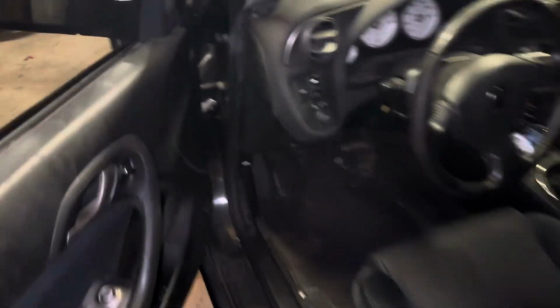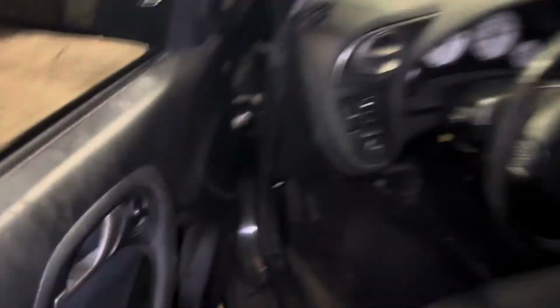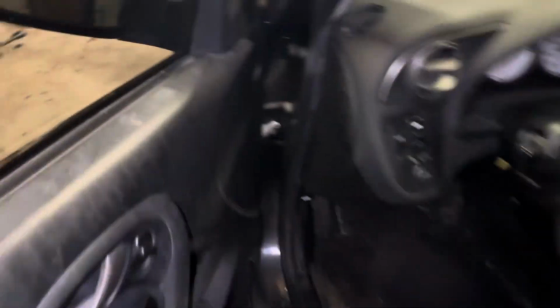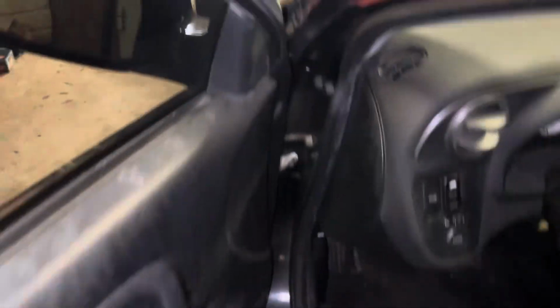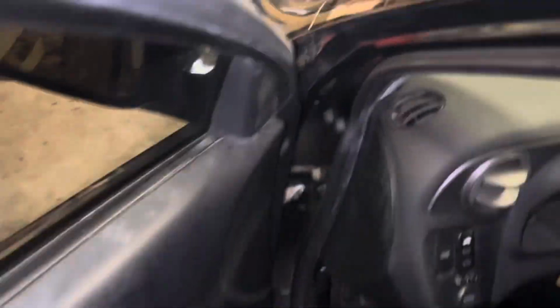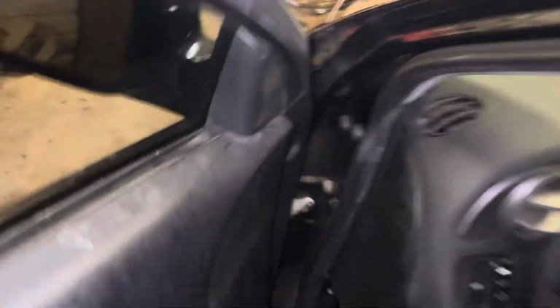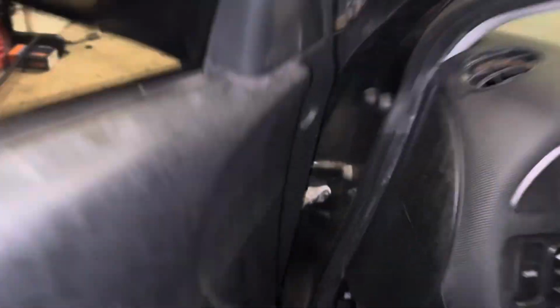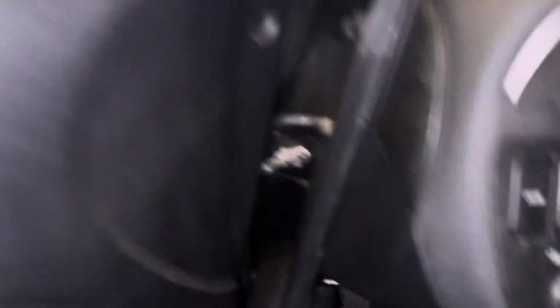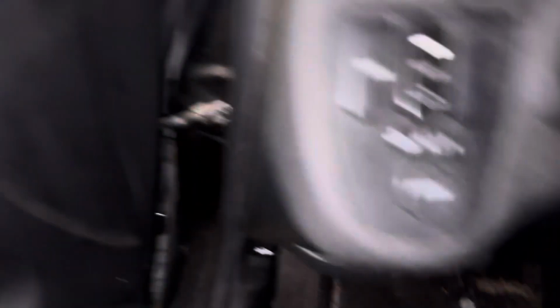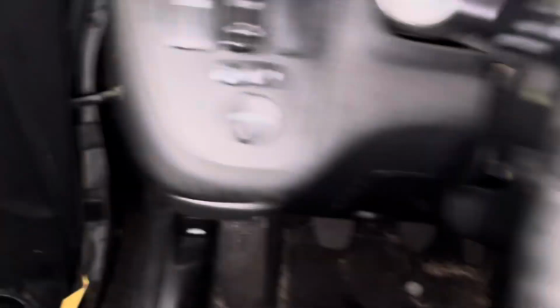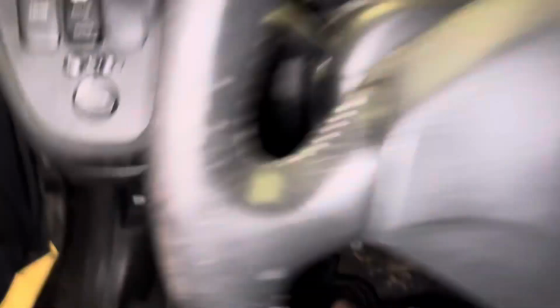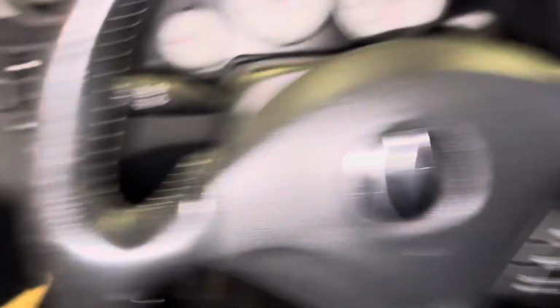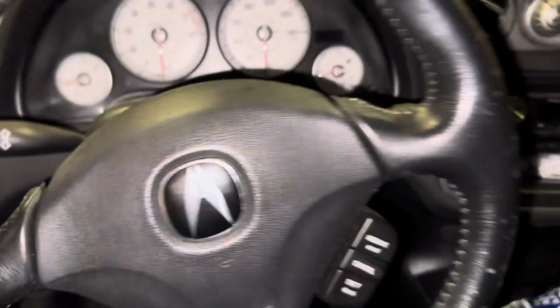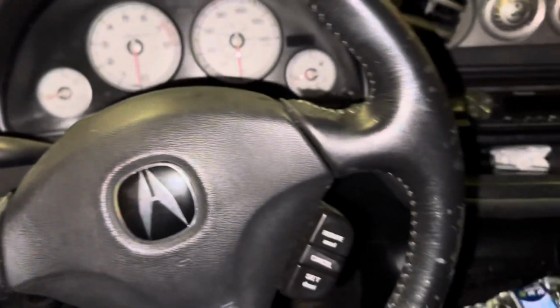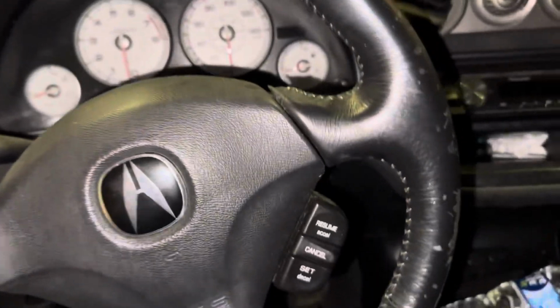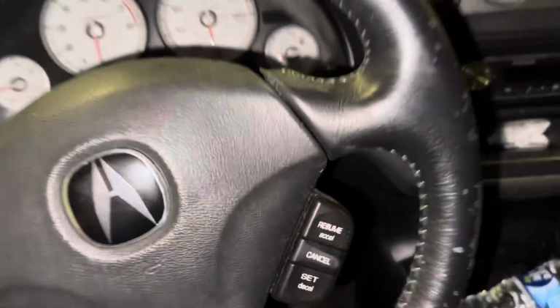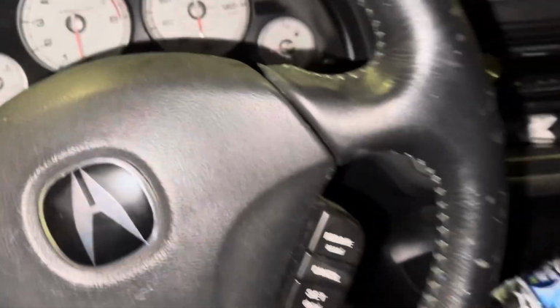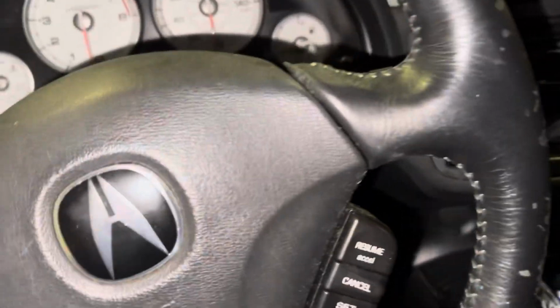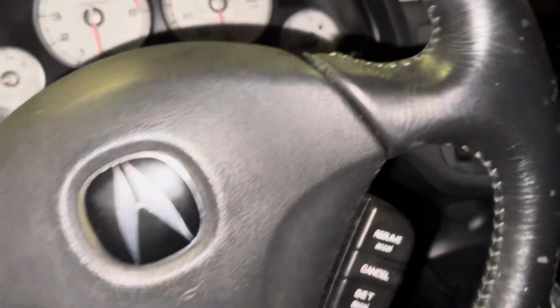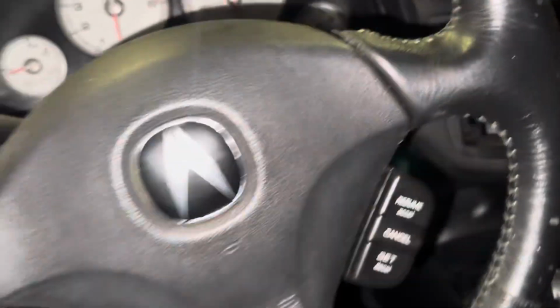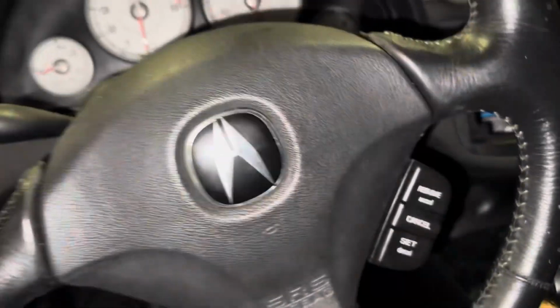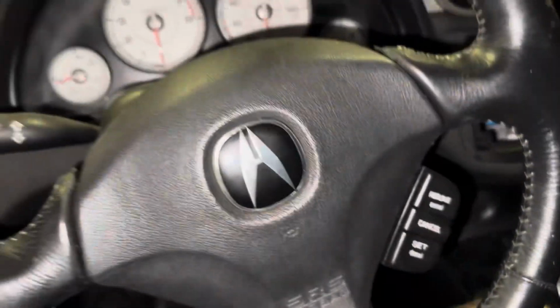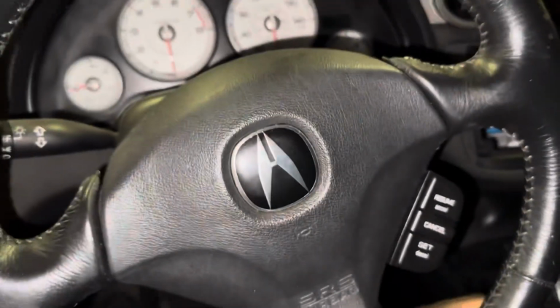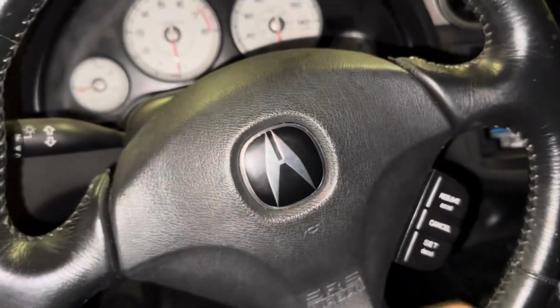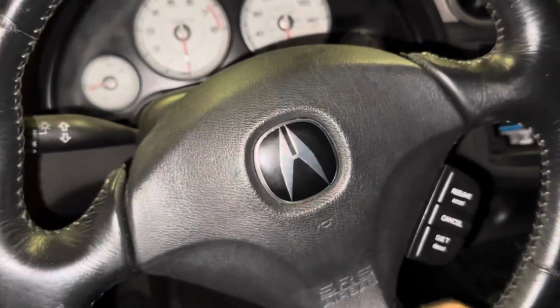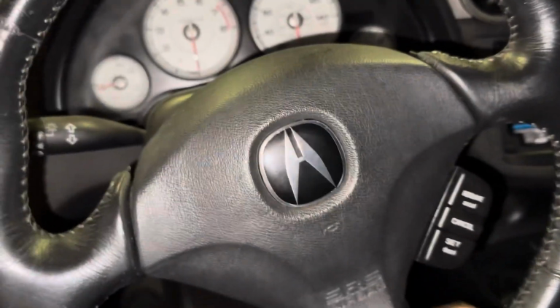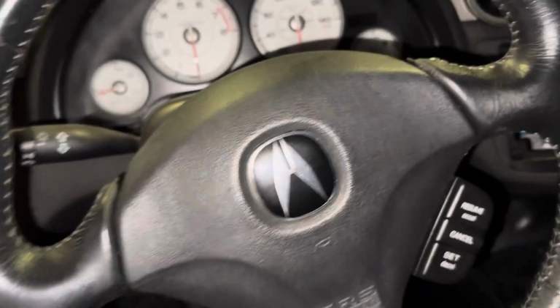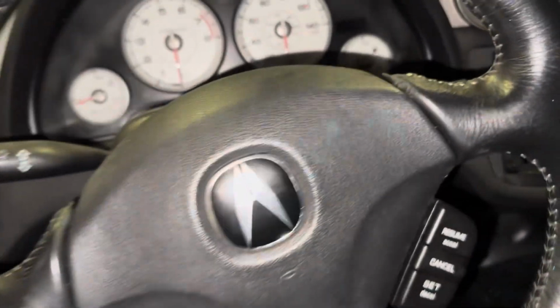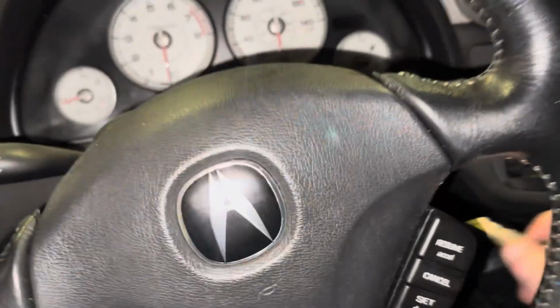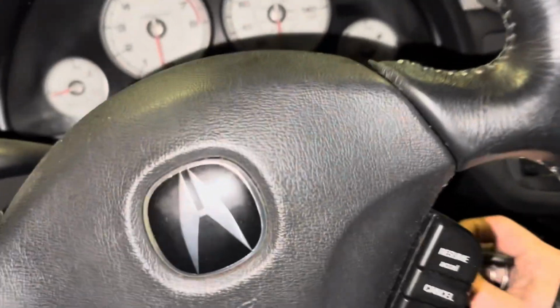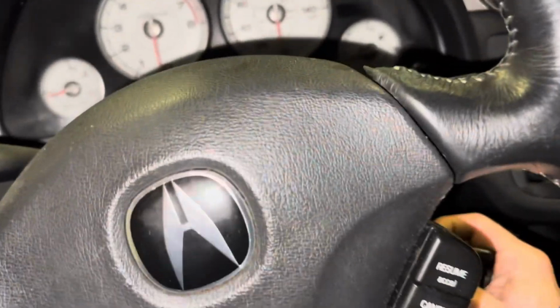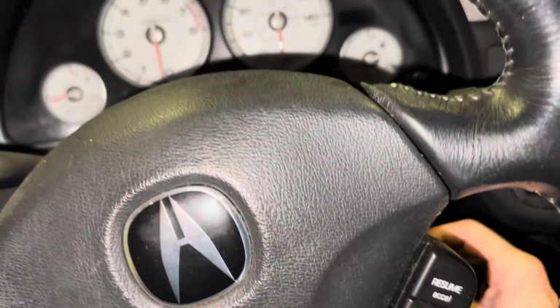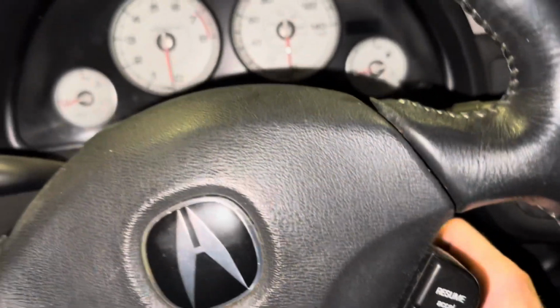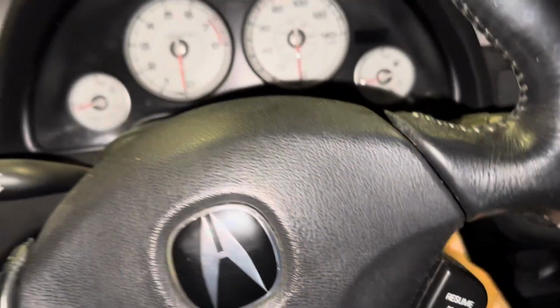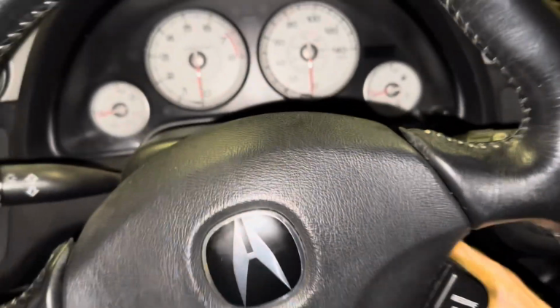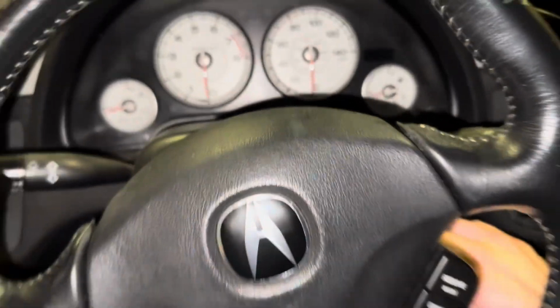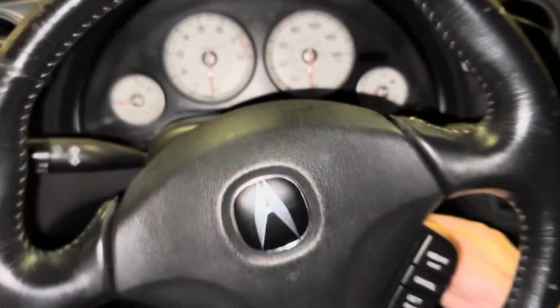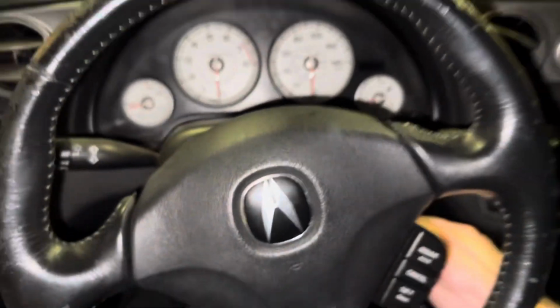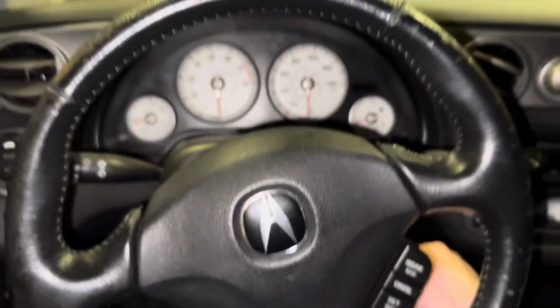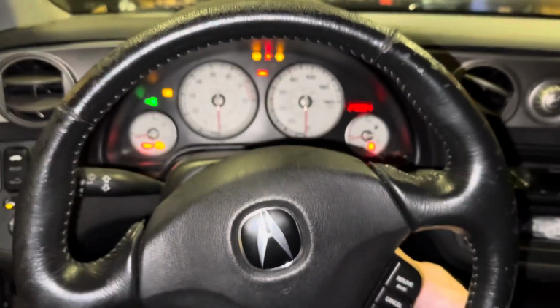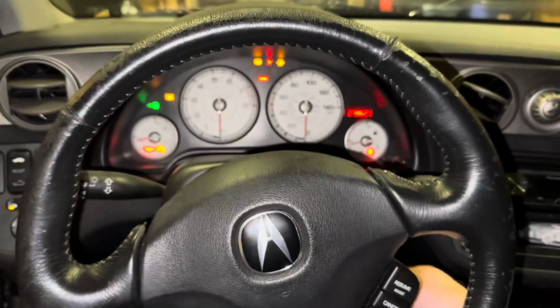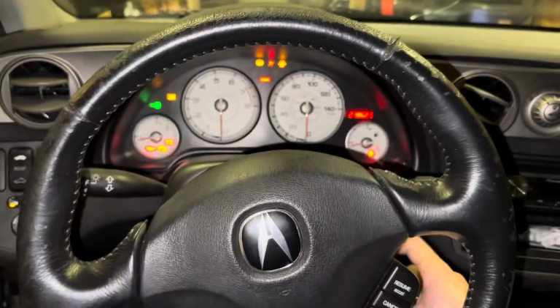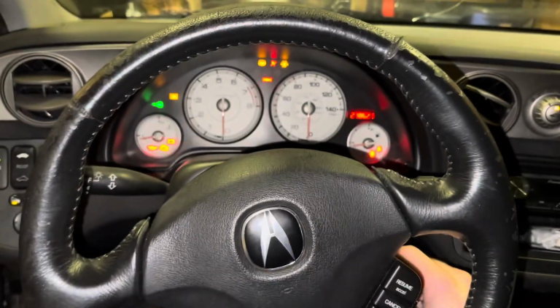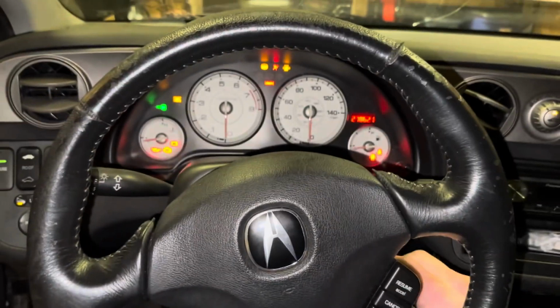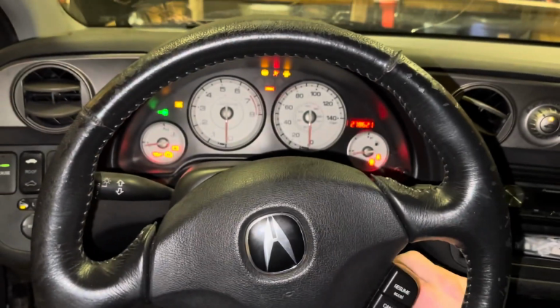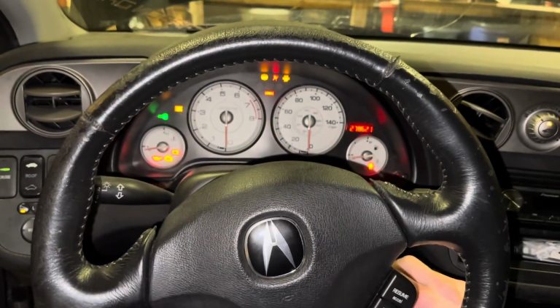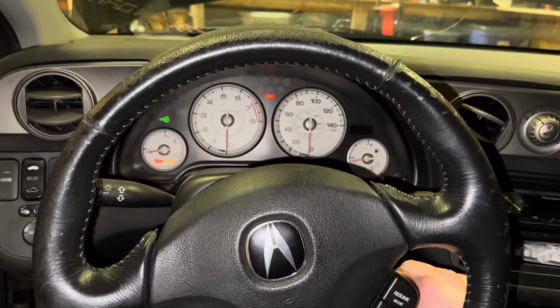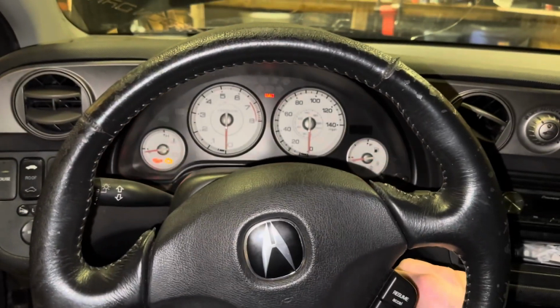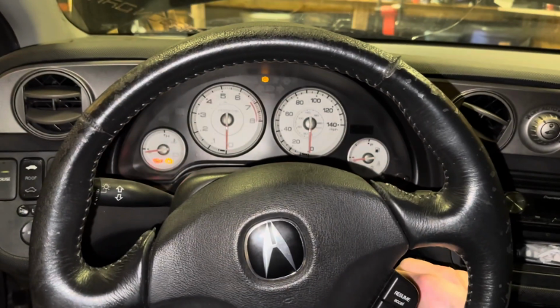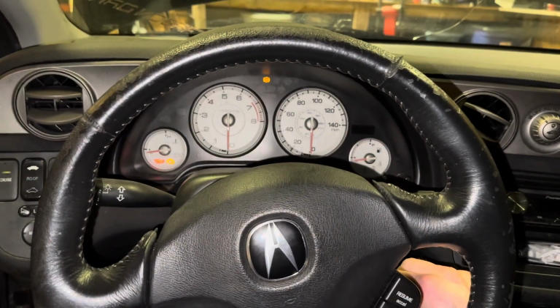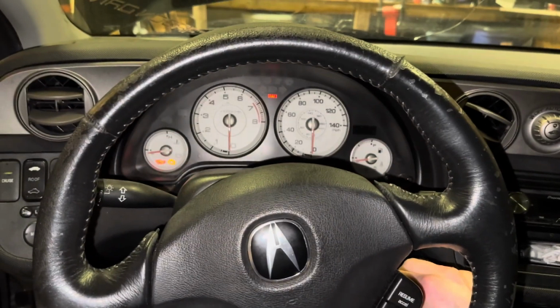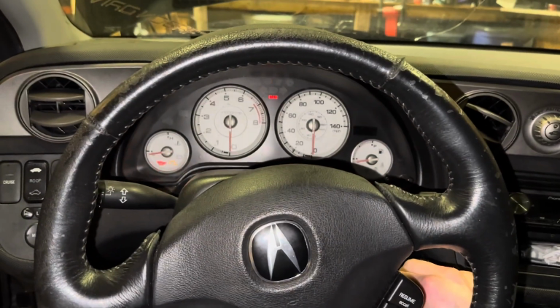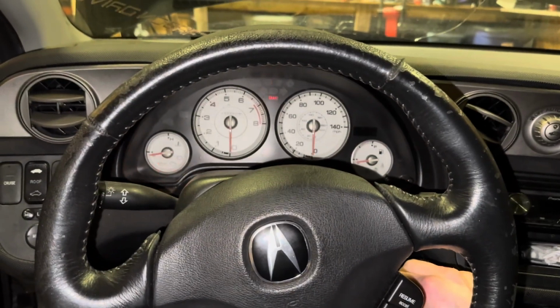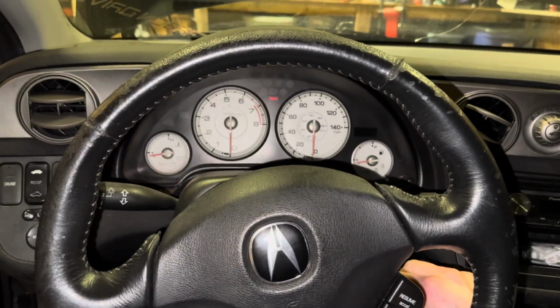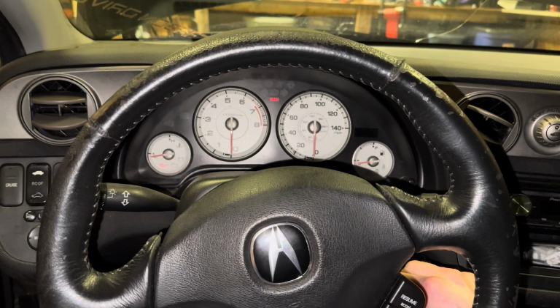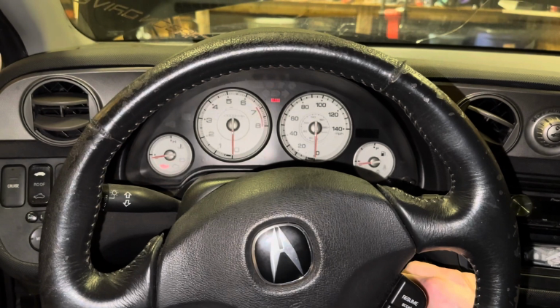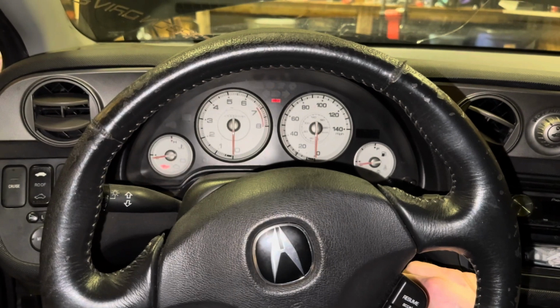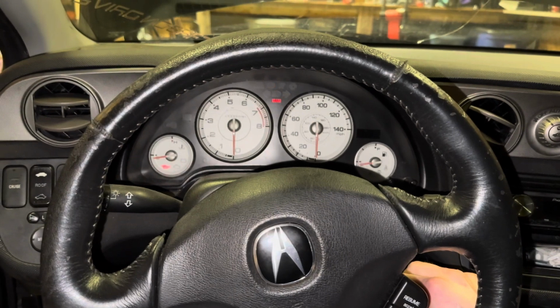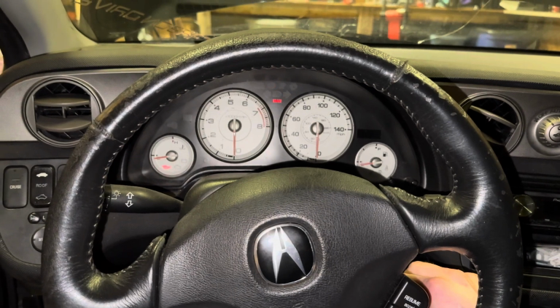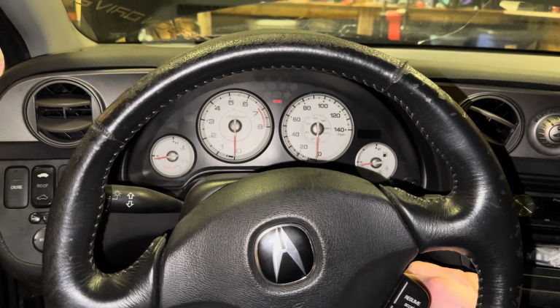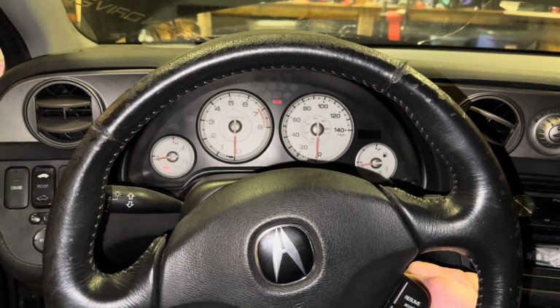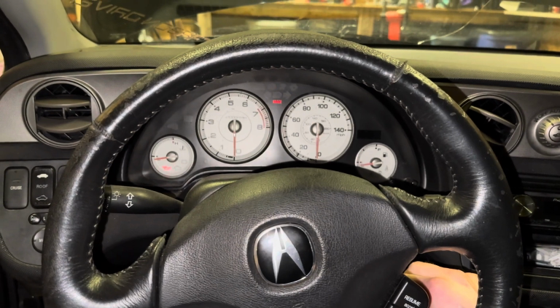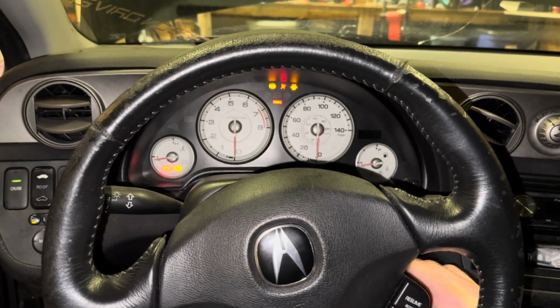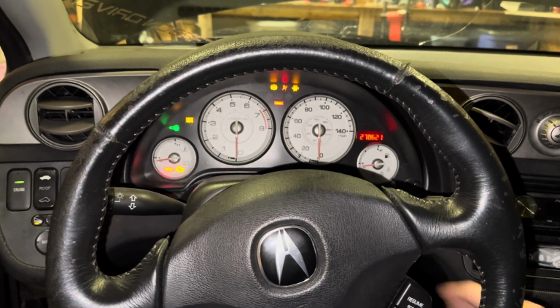This looks super sketchy but maybe it'll work. Hop on inside, grab my key, and let's see if she turns over. Nope.